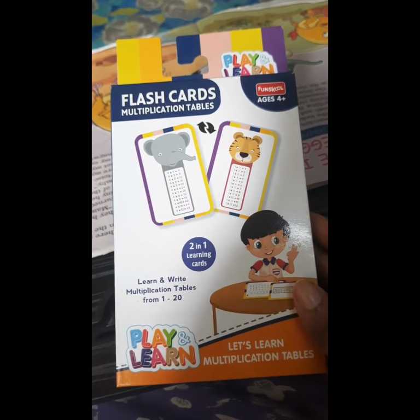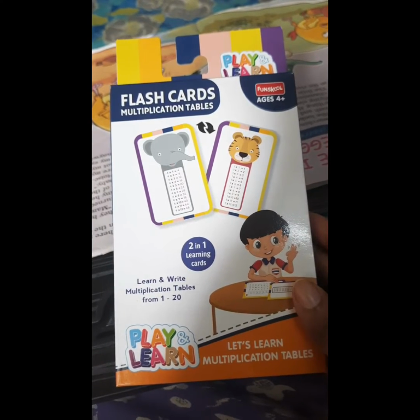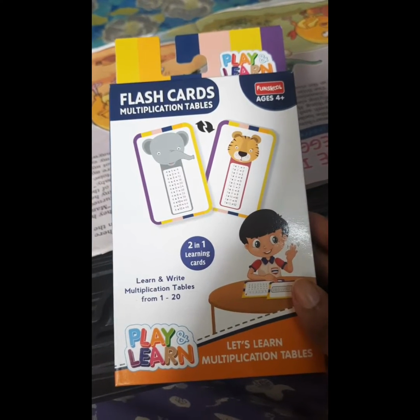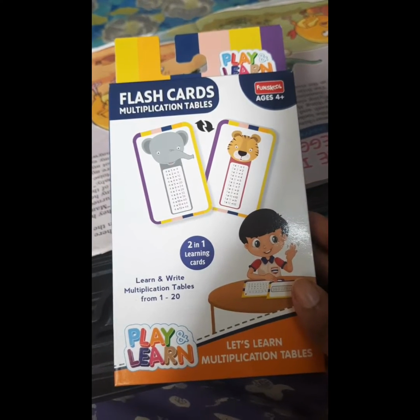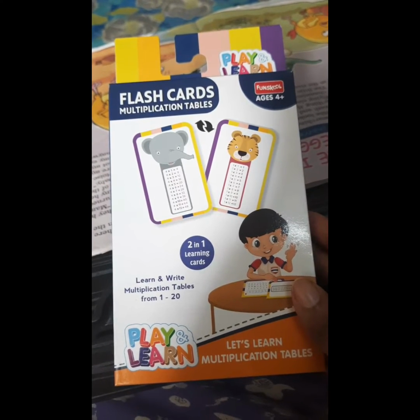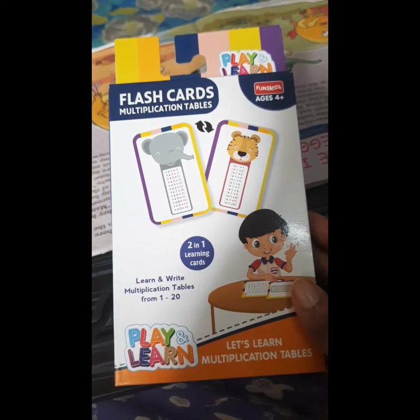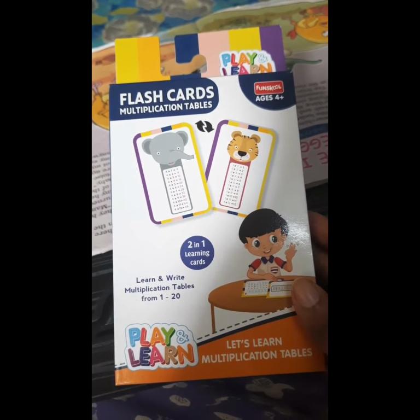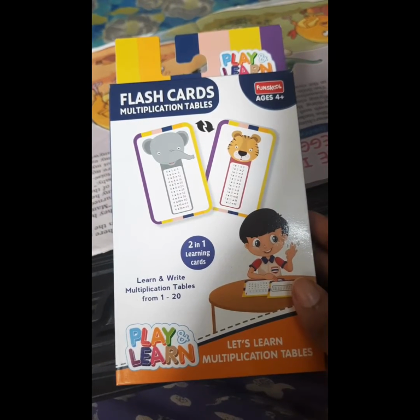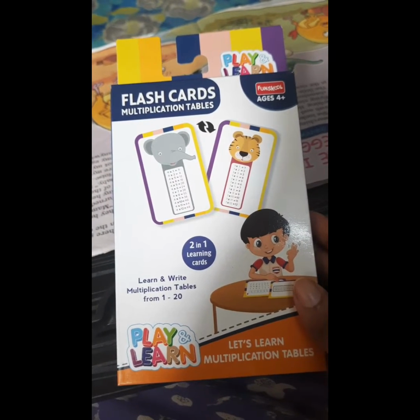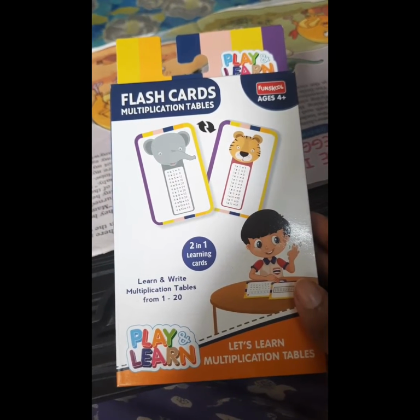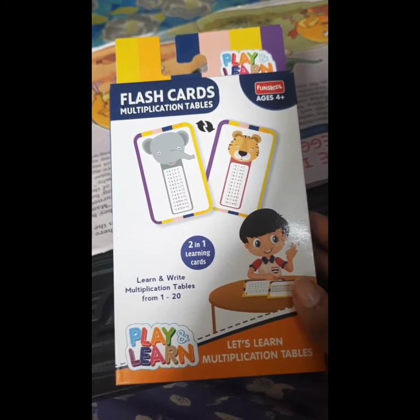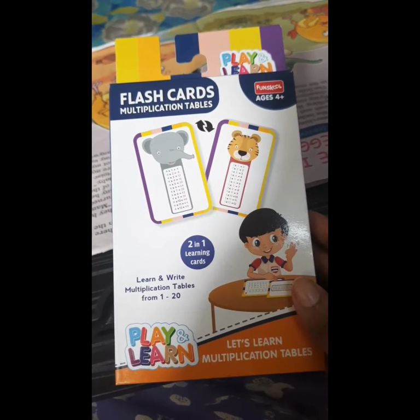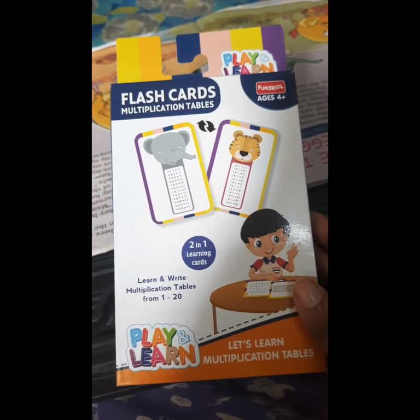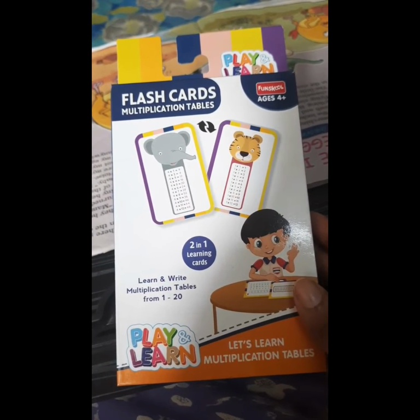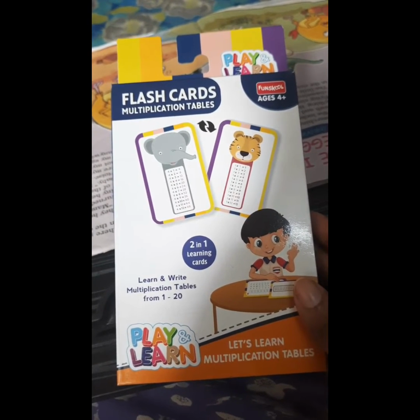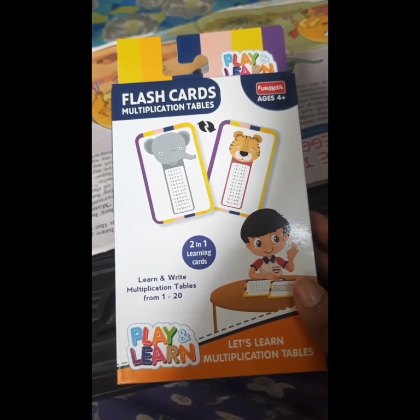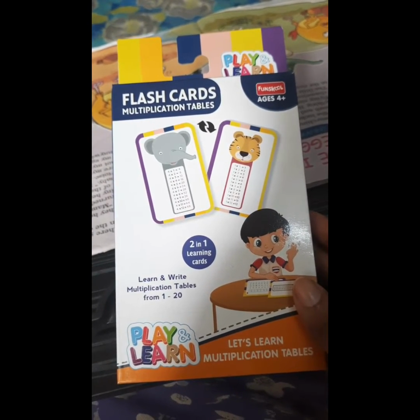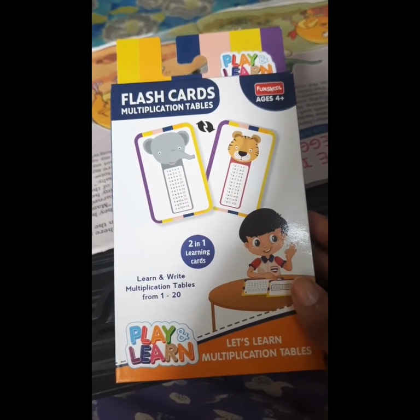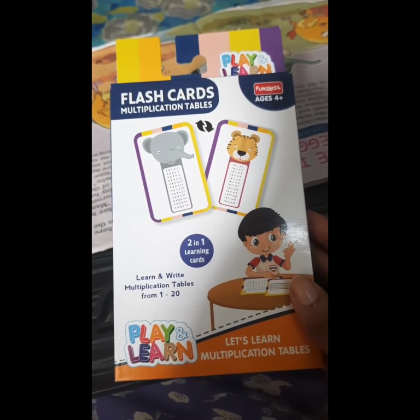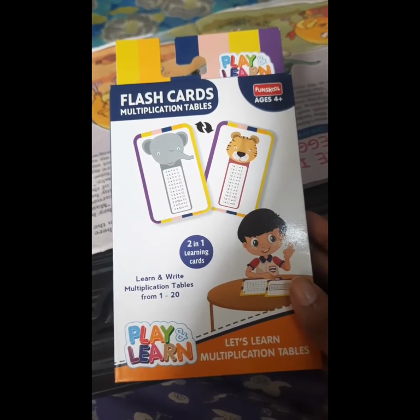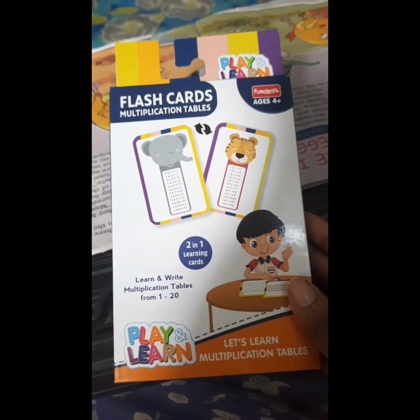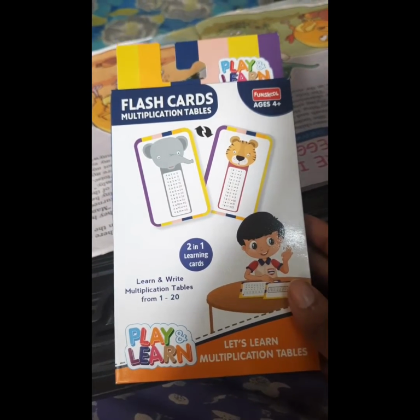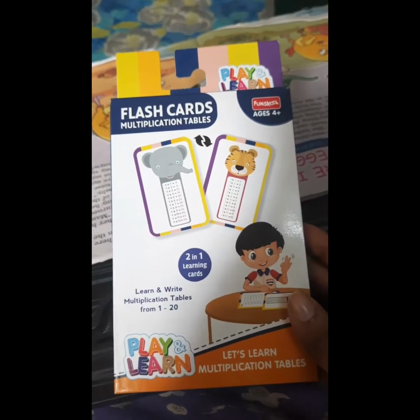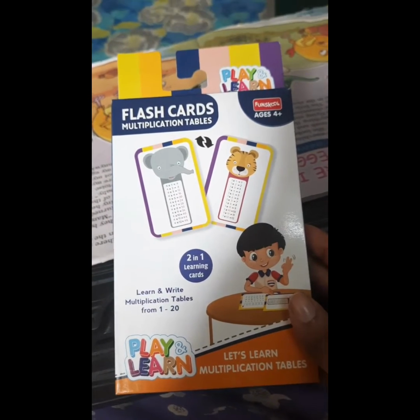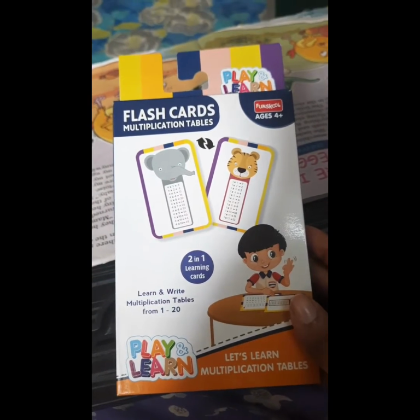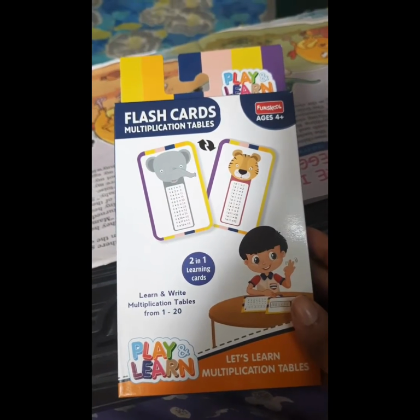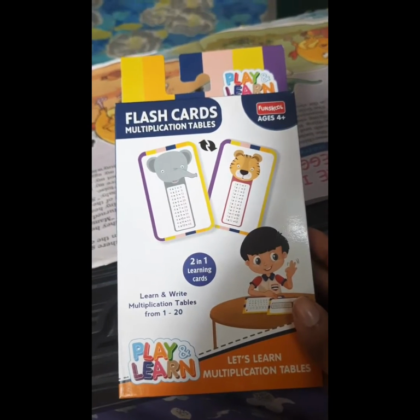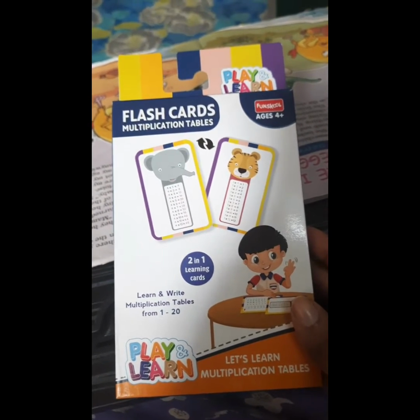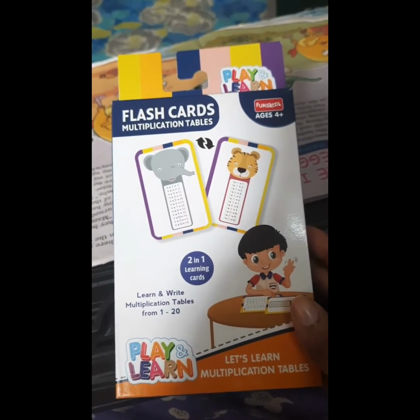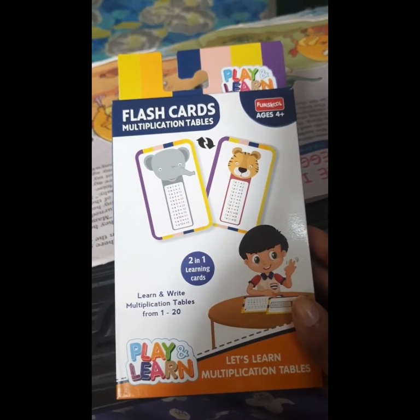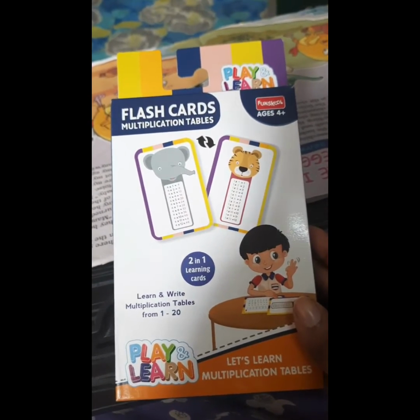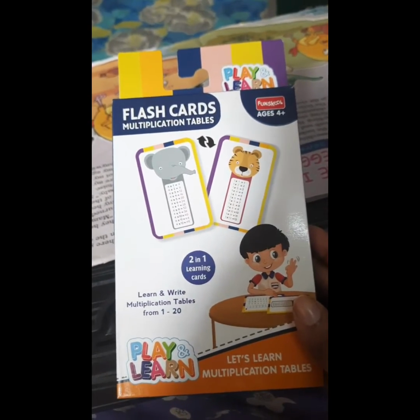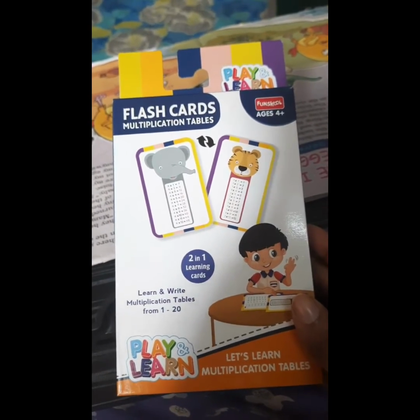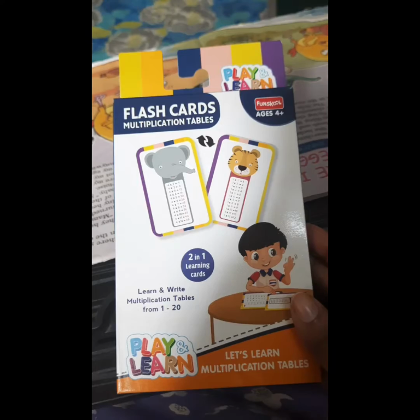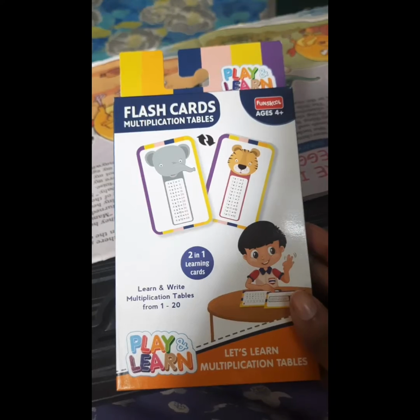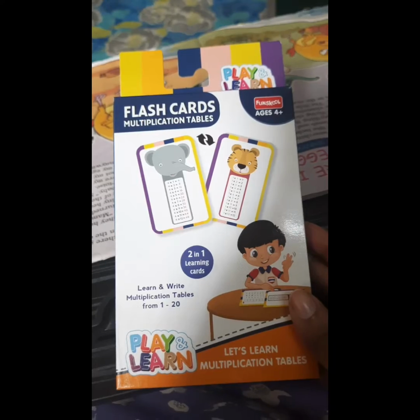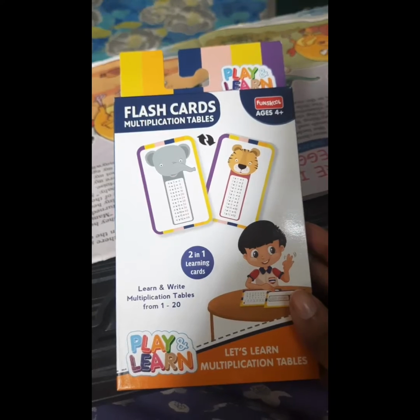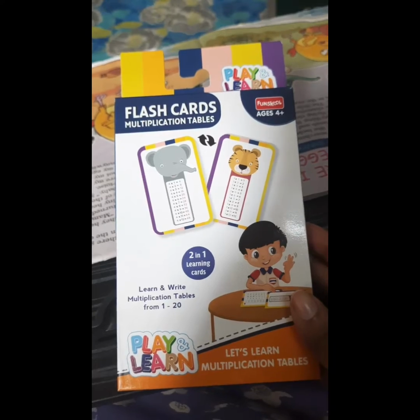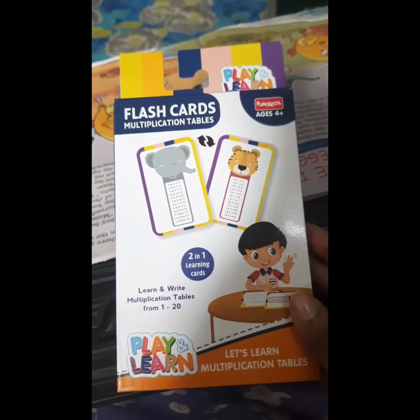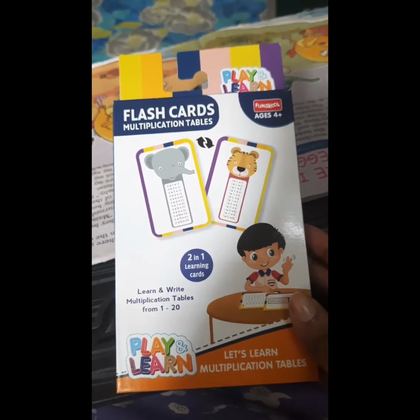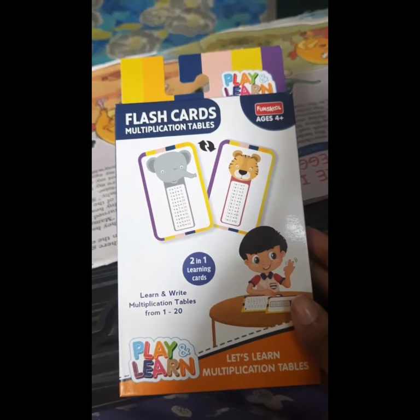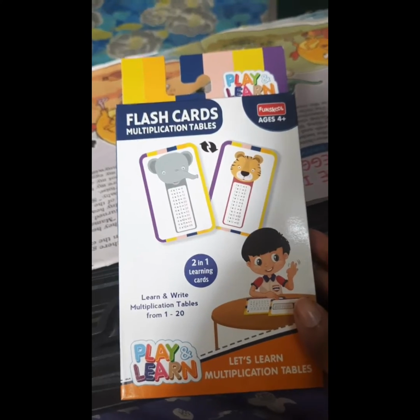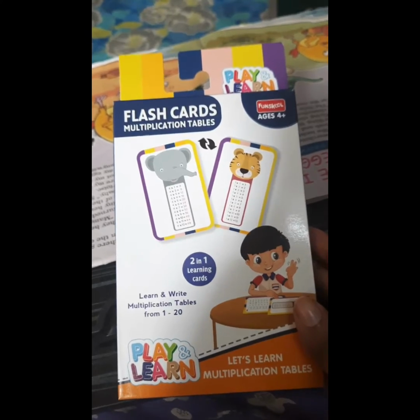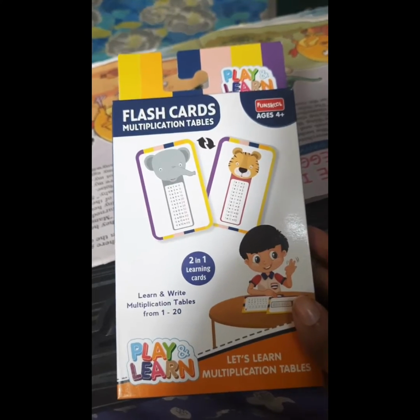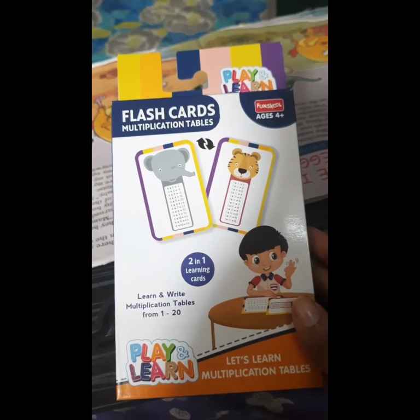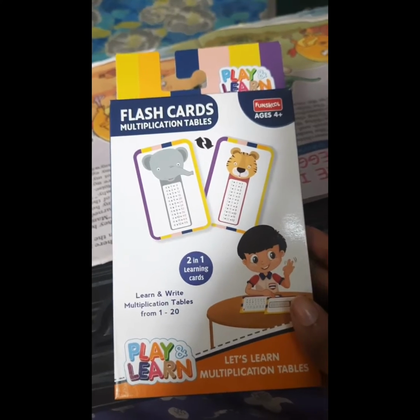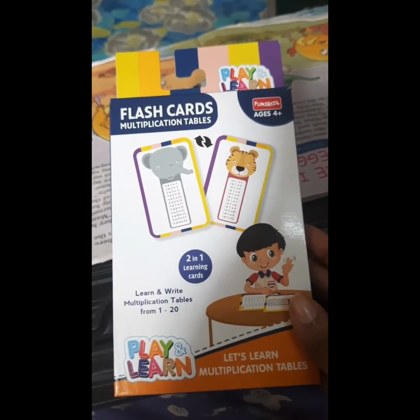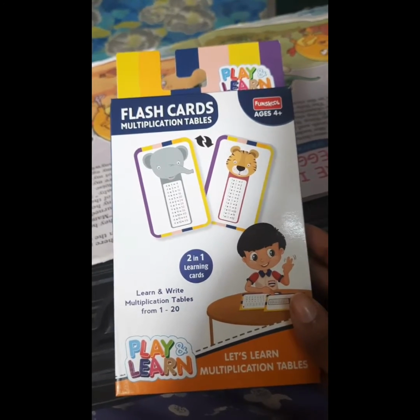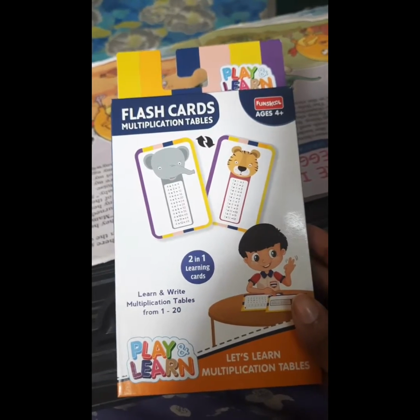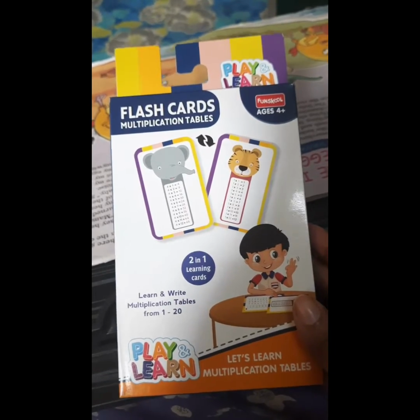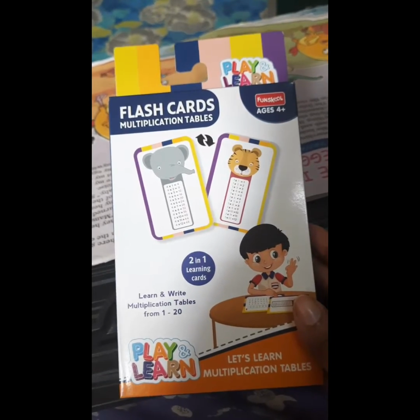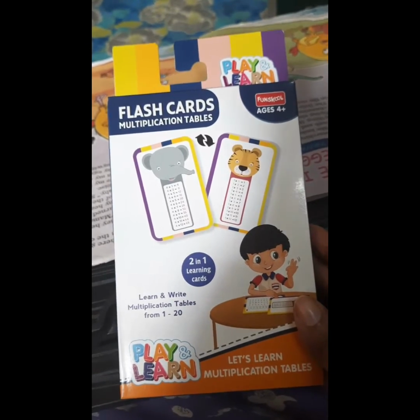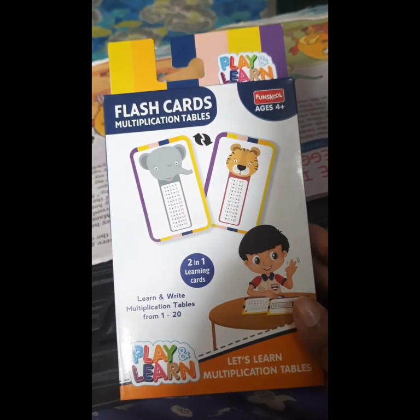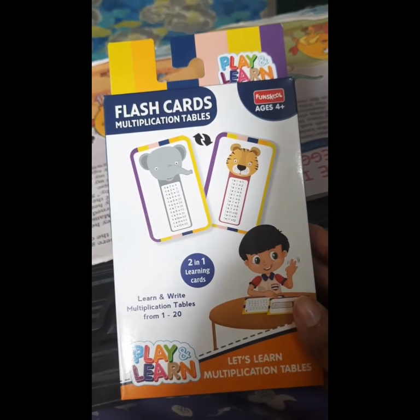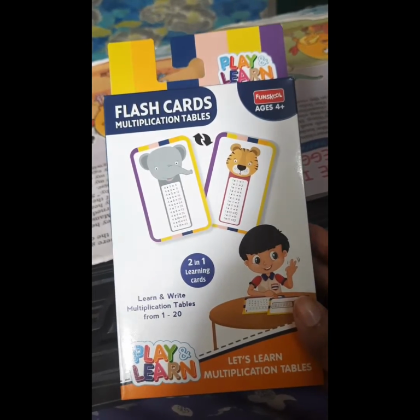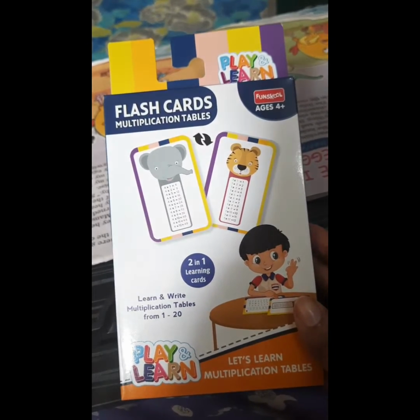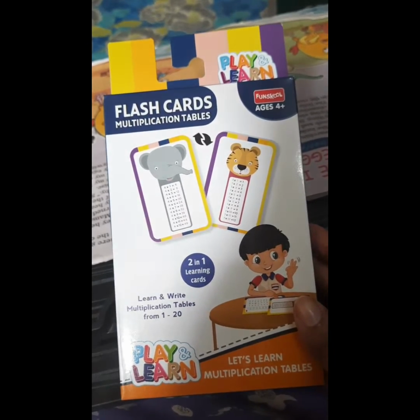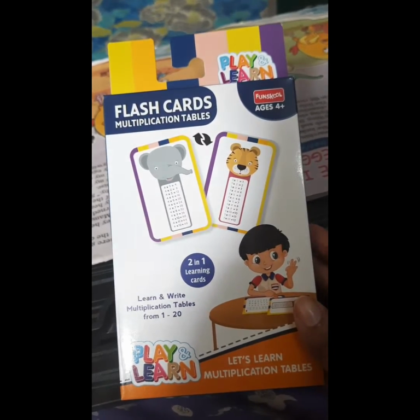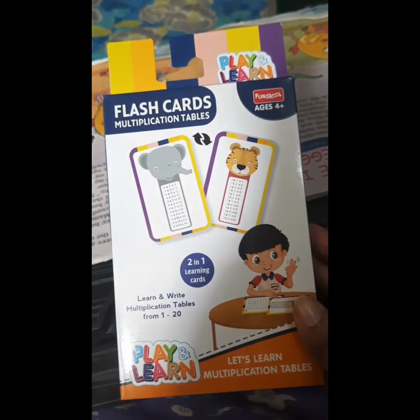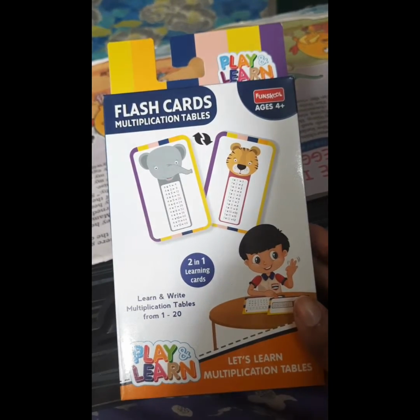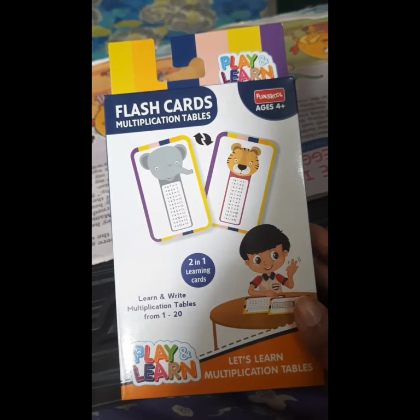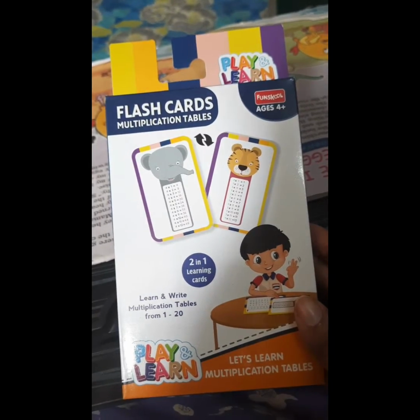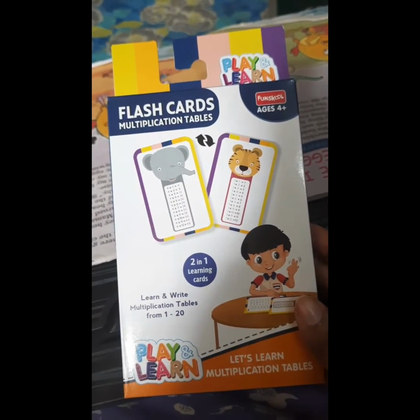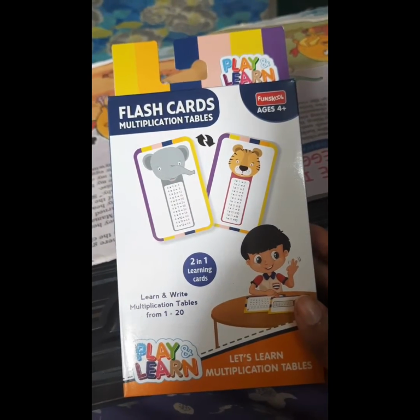I got the other product from the local market — if I find the link I will provide it in the description box. Hope this video was helpful! Do try this method with your child for learning multiplication.